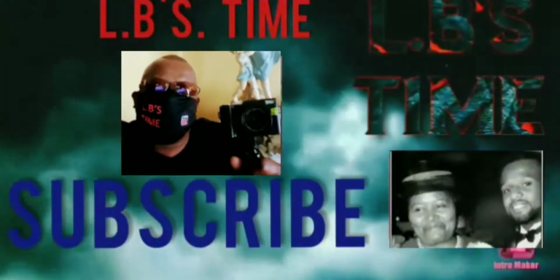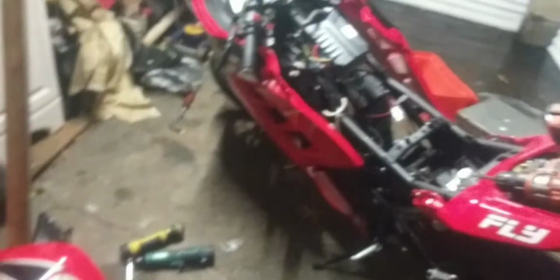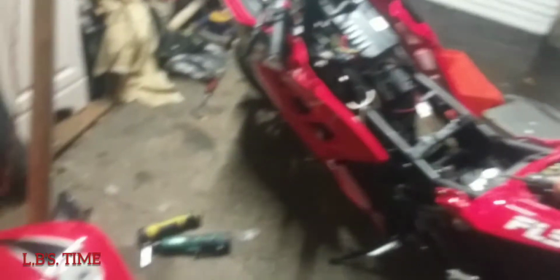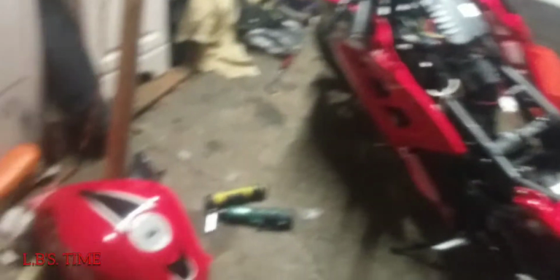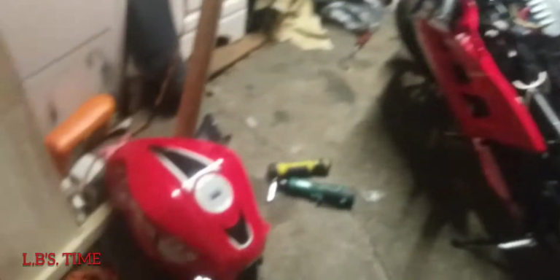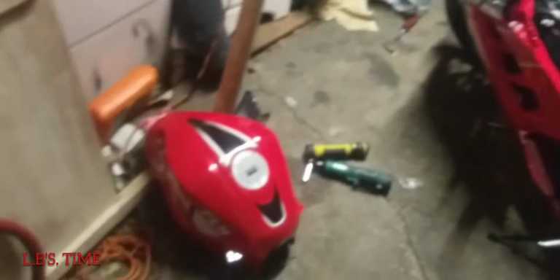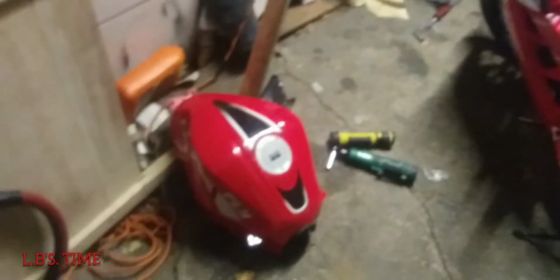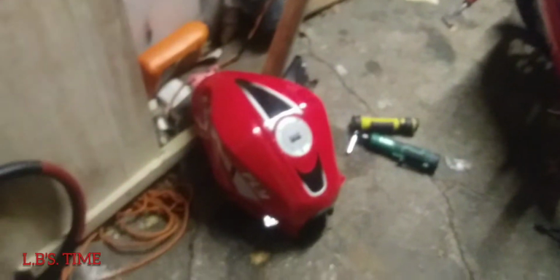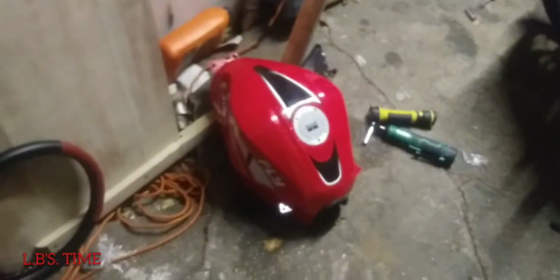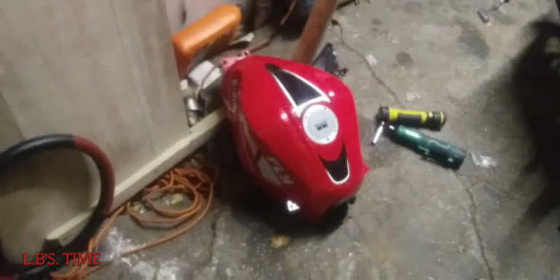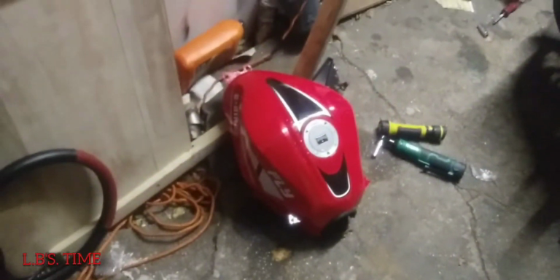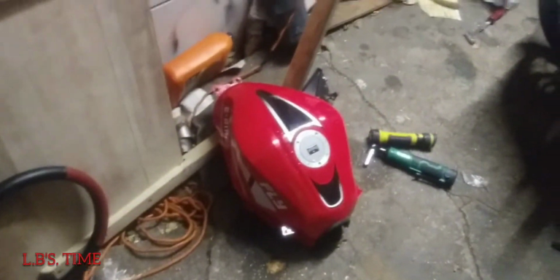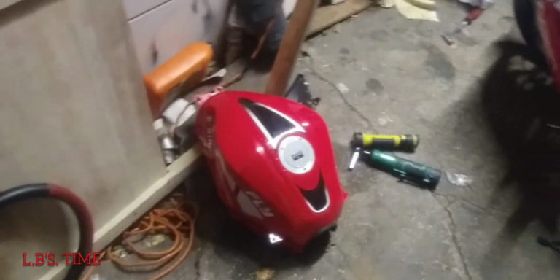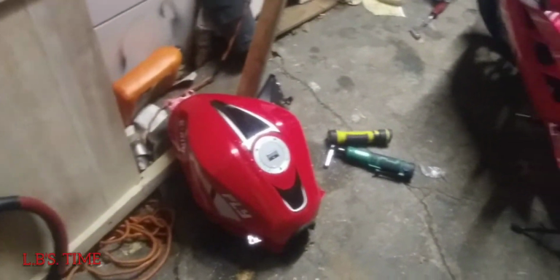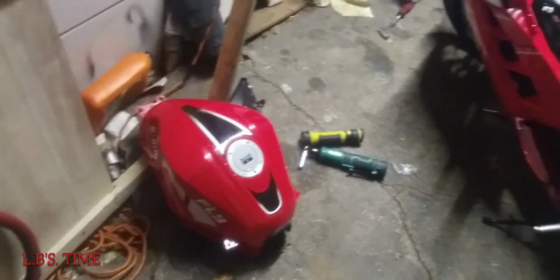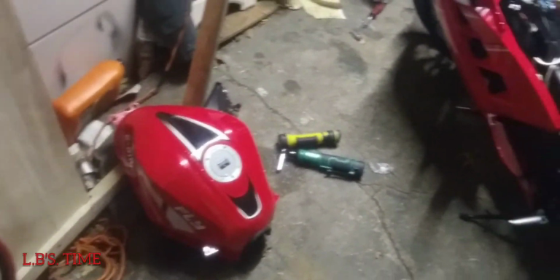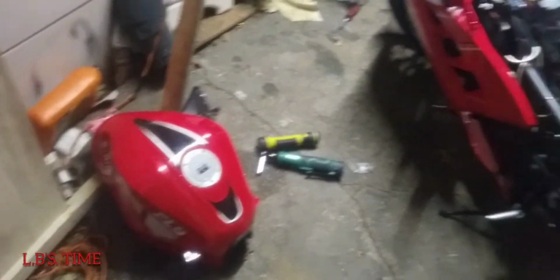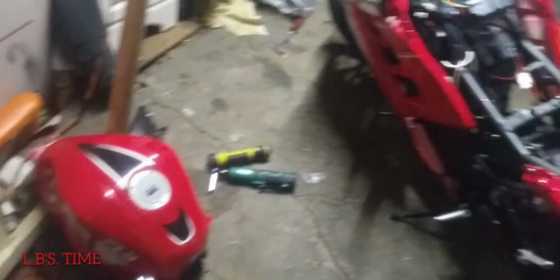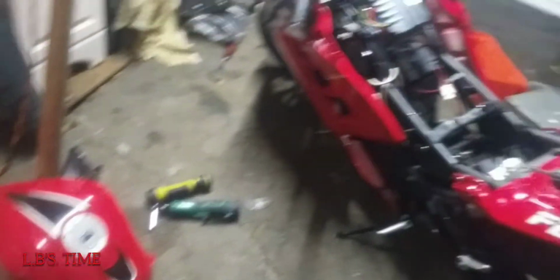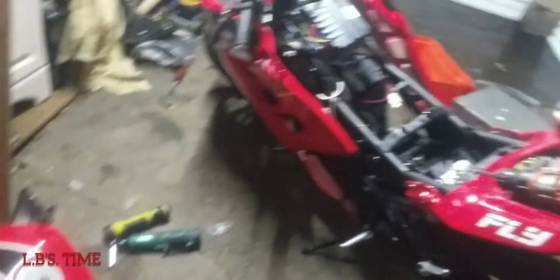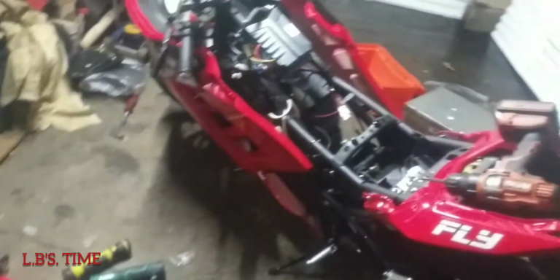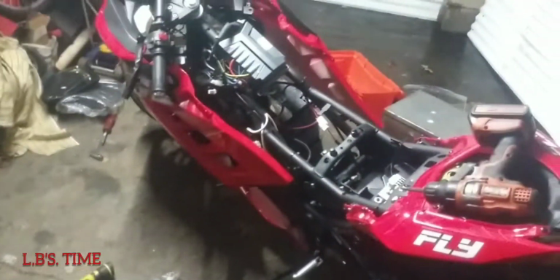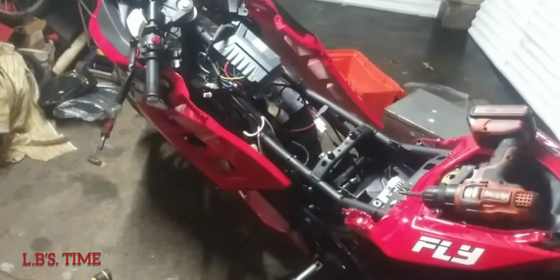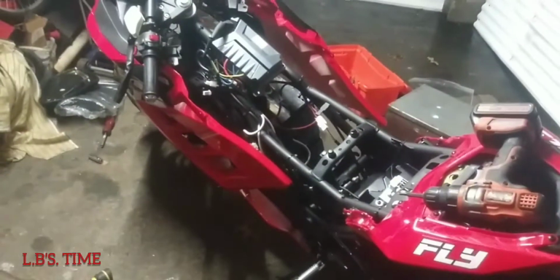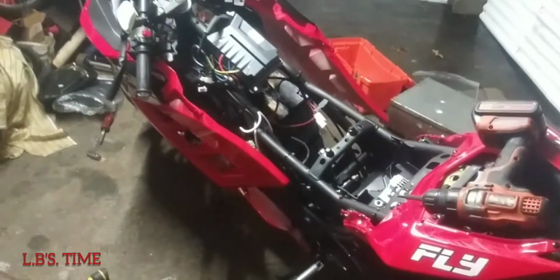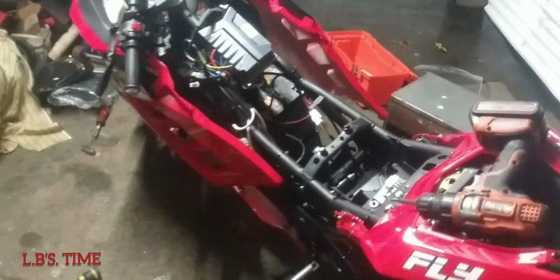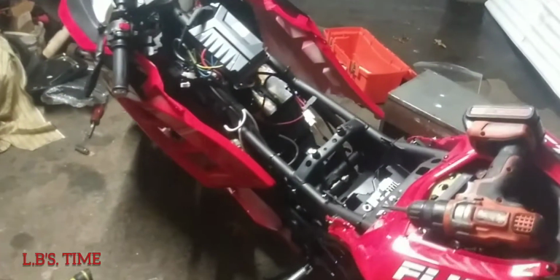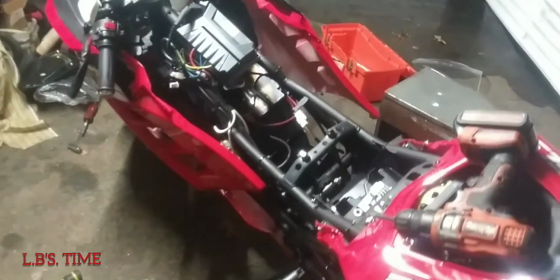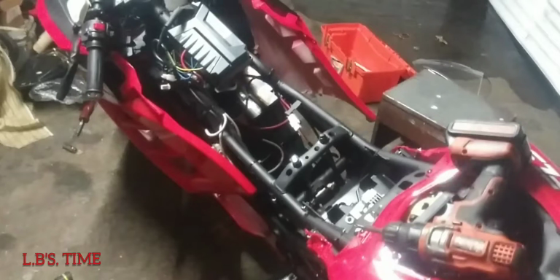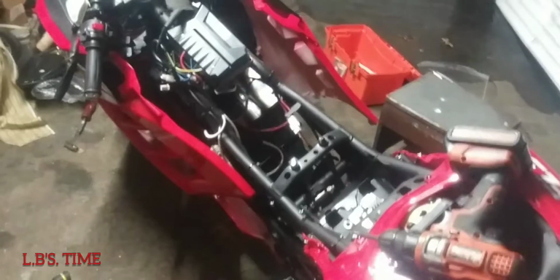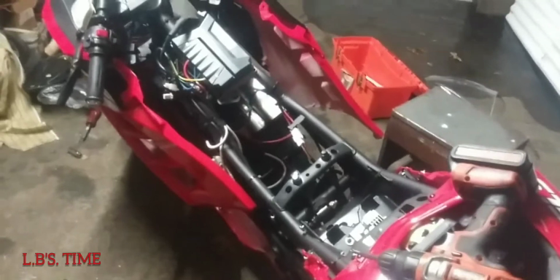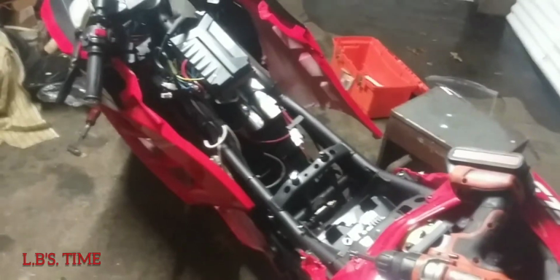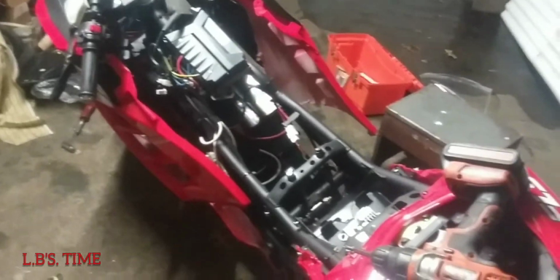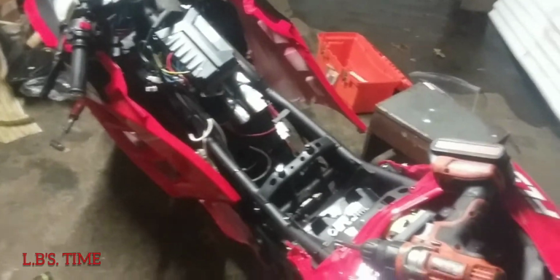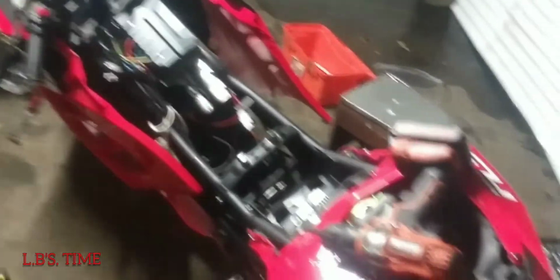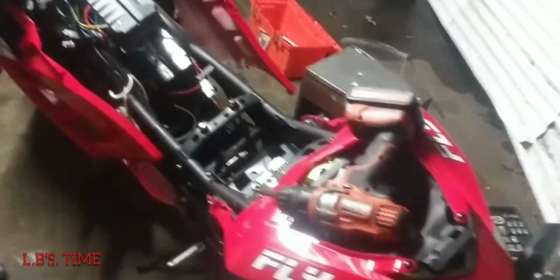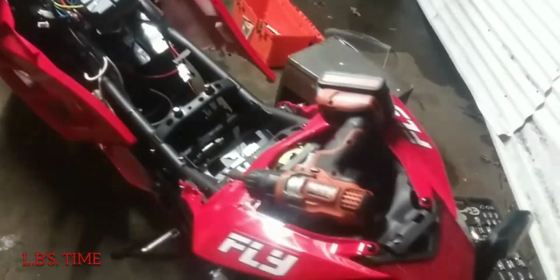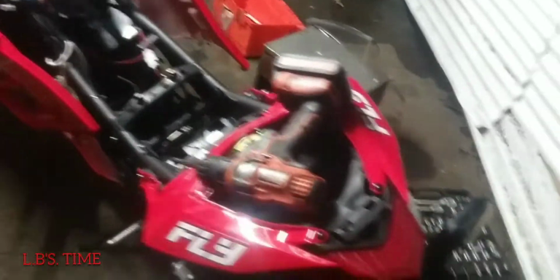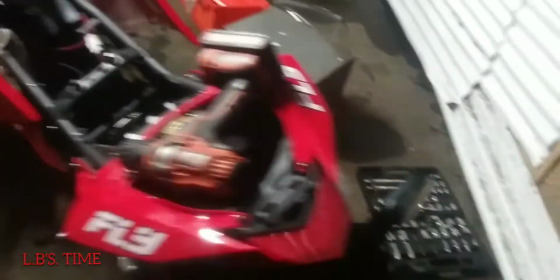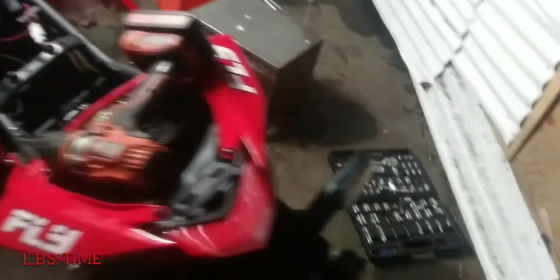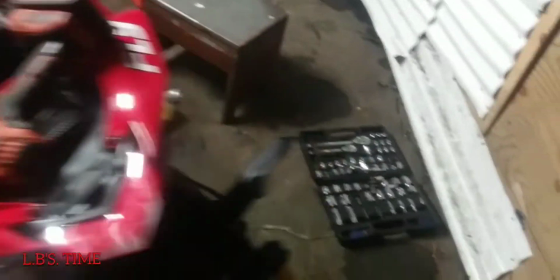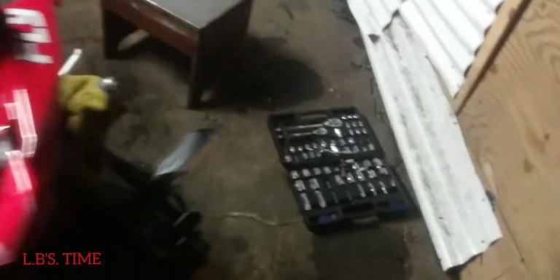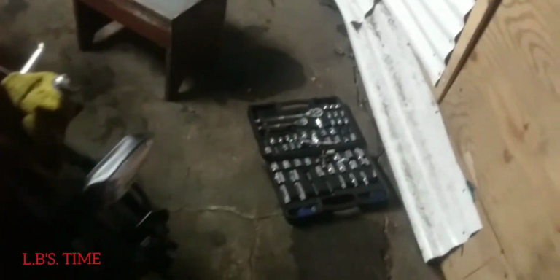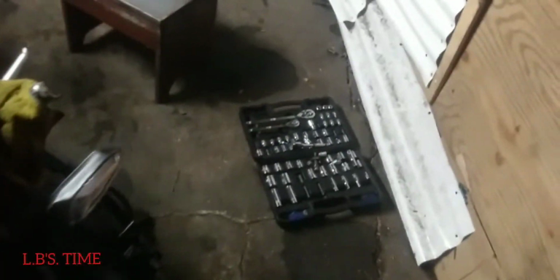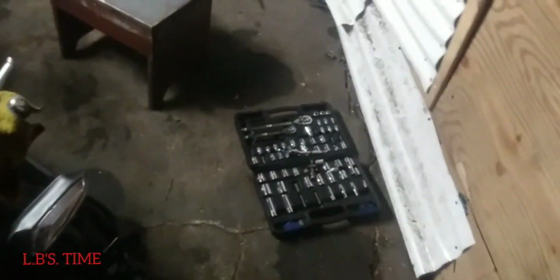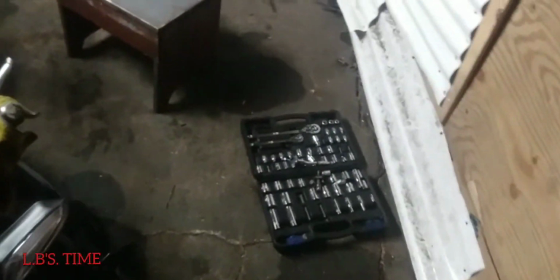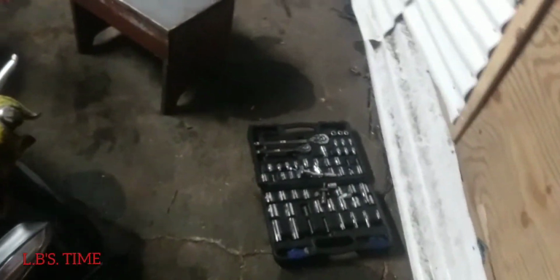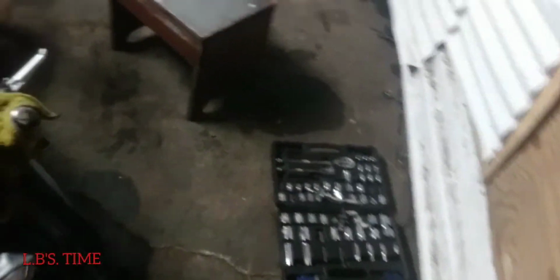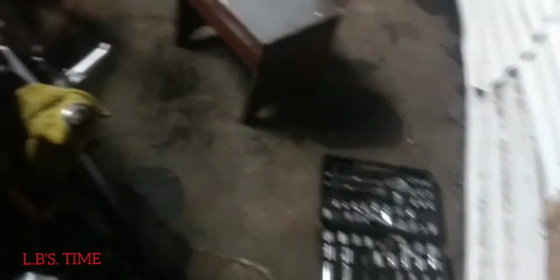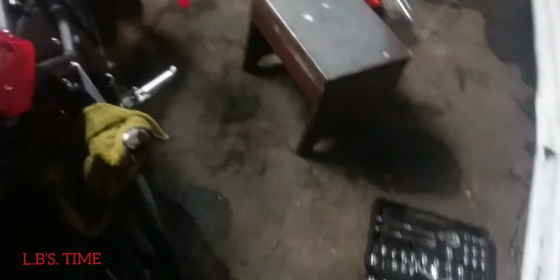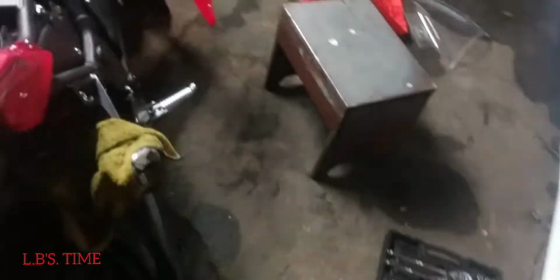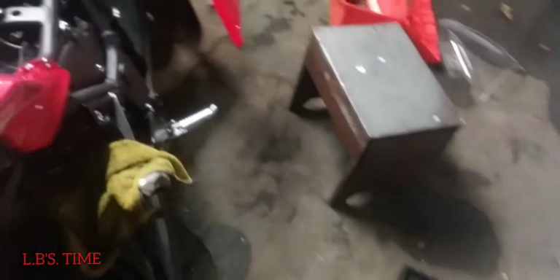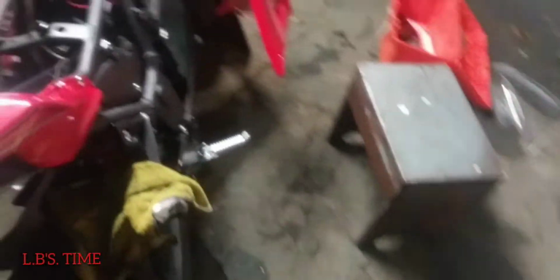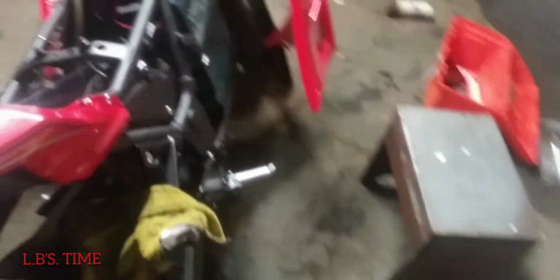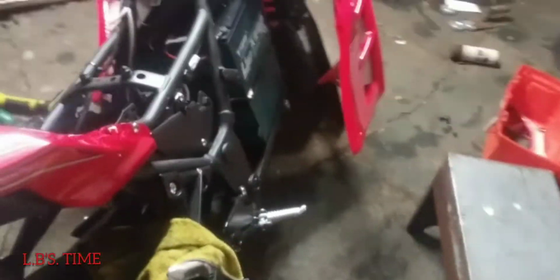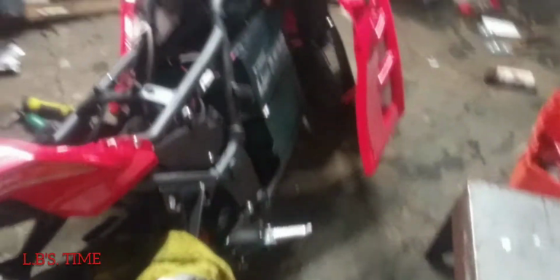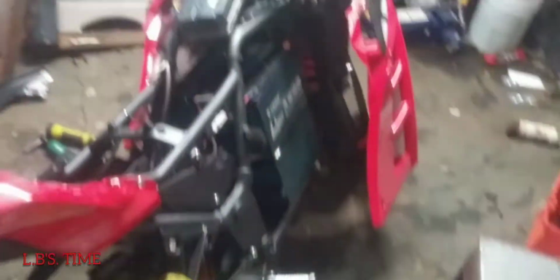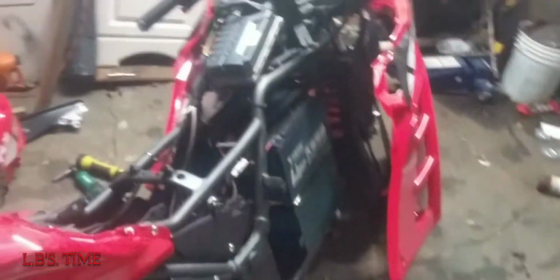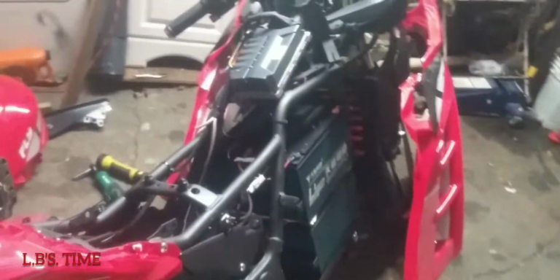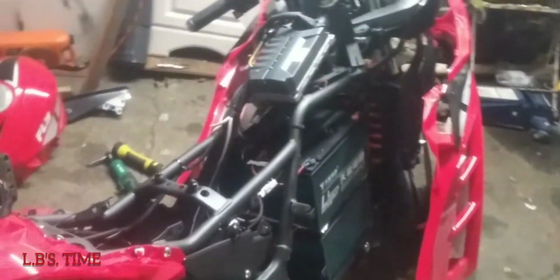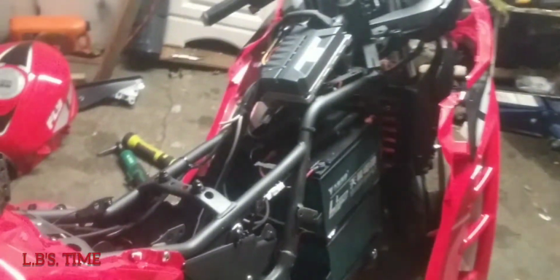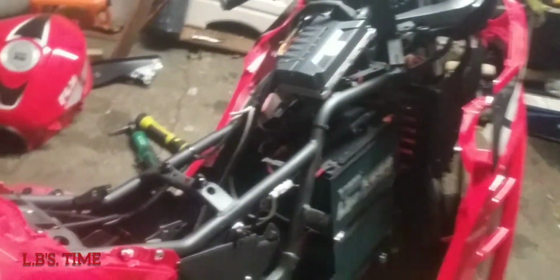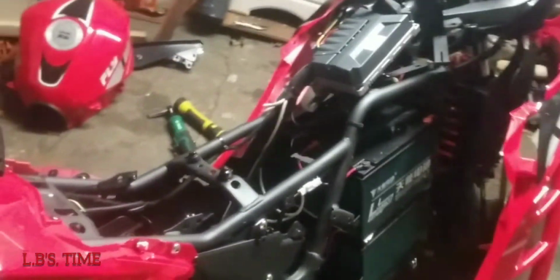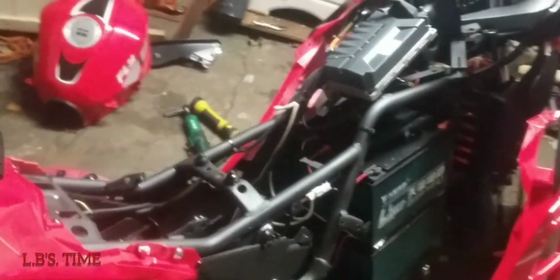Y'all can see it — I've been working hard on this bad boy. I'm taking this thing apart.